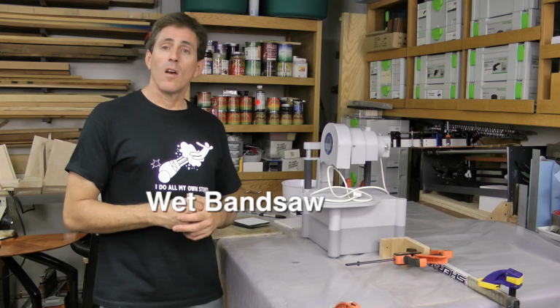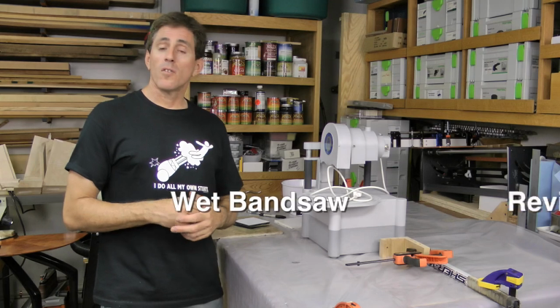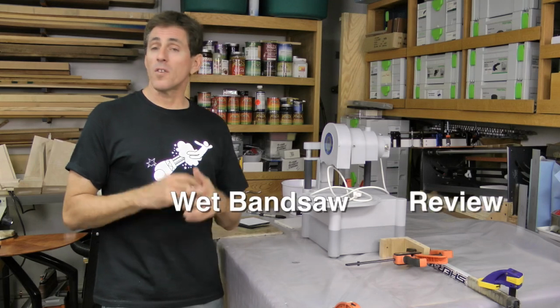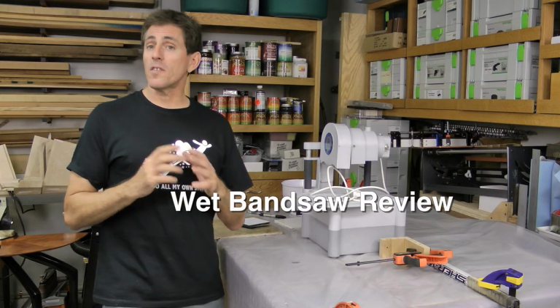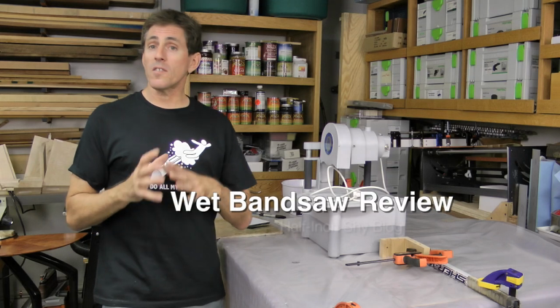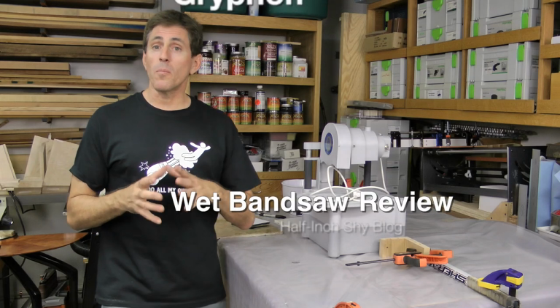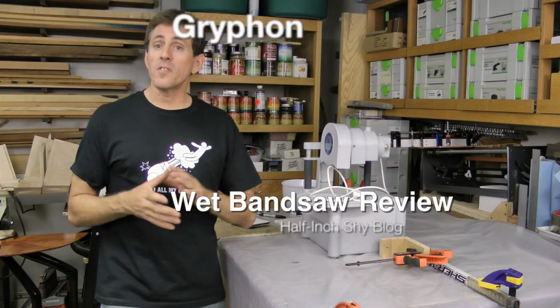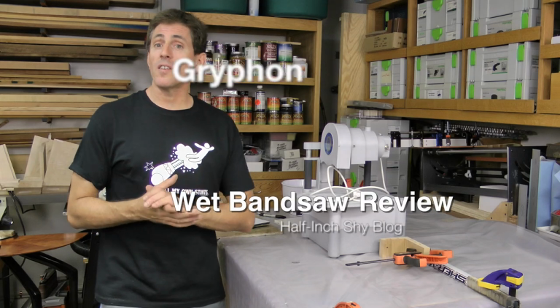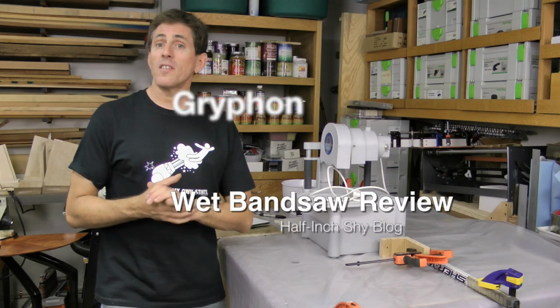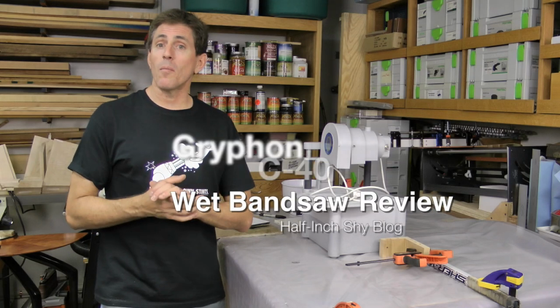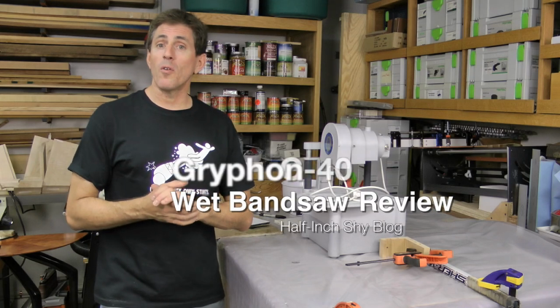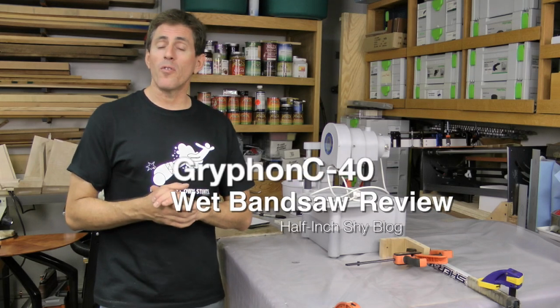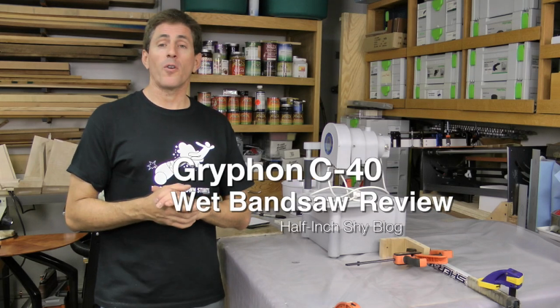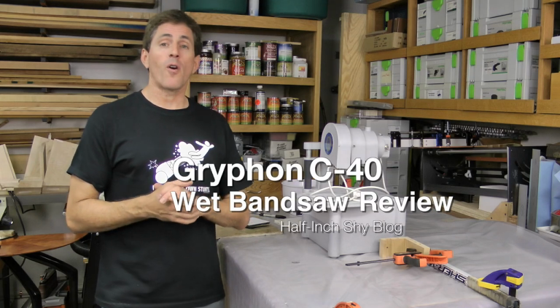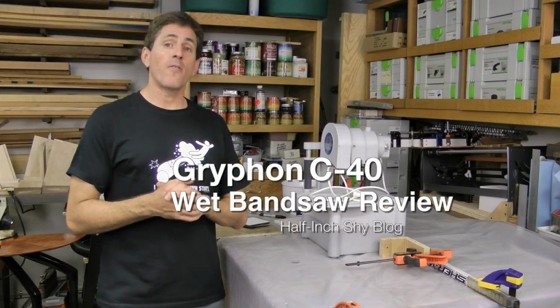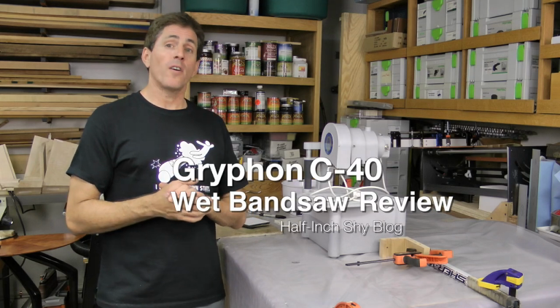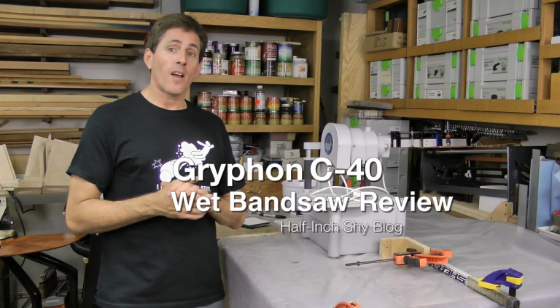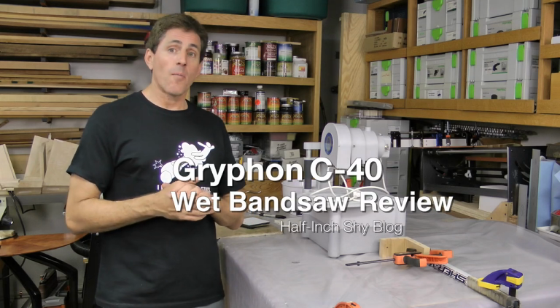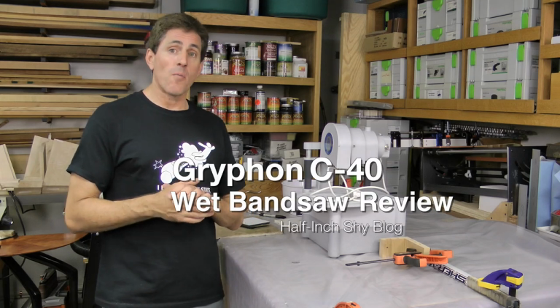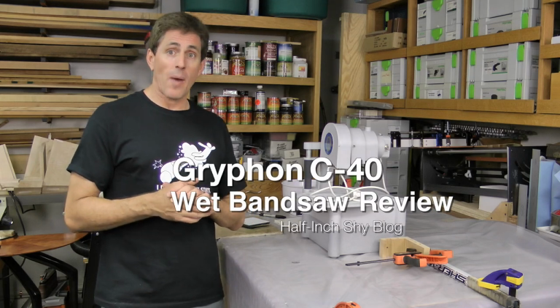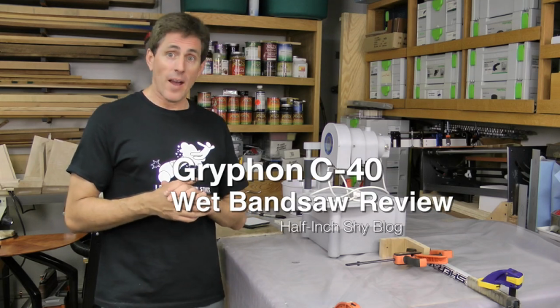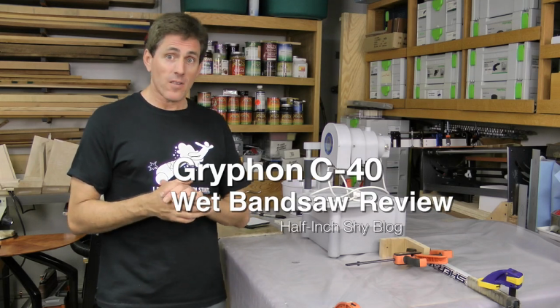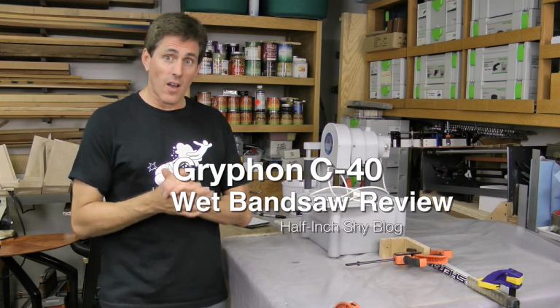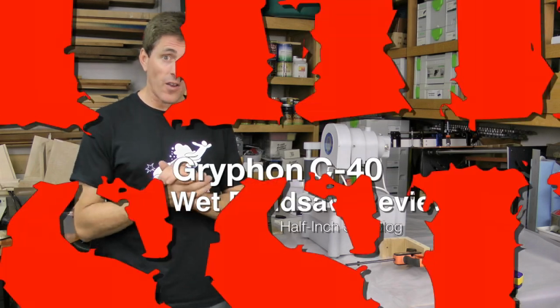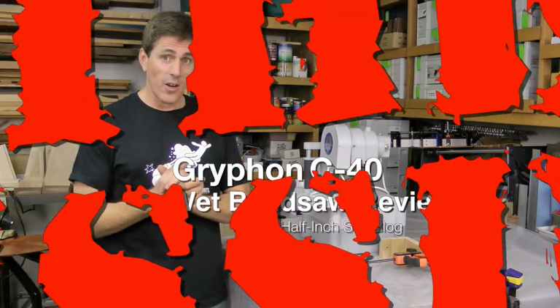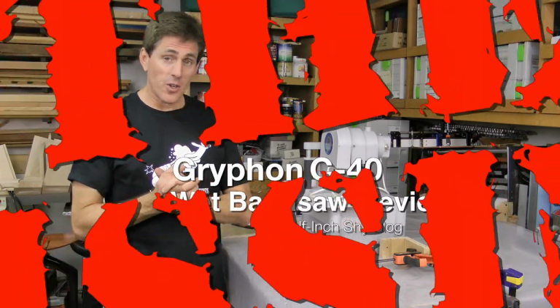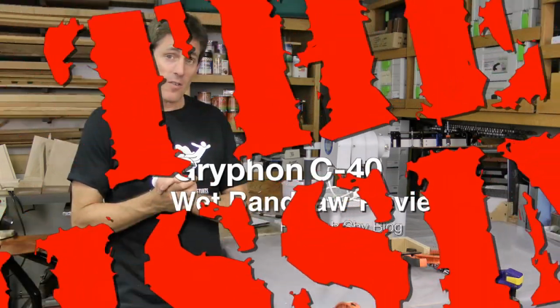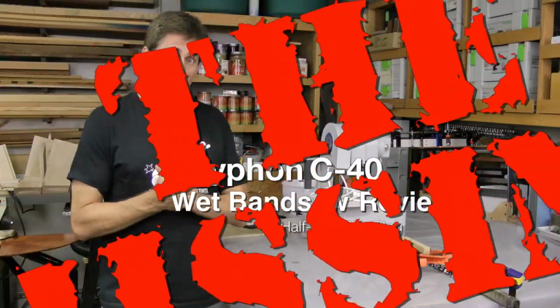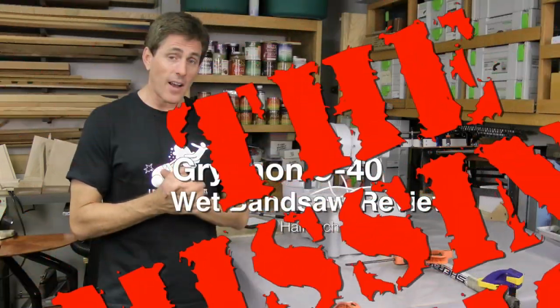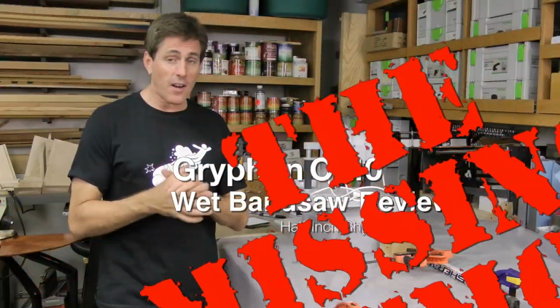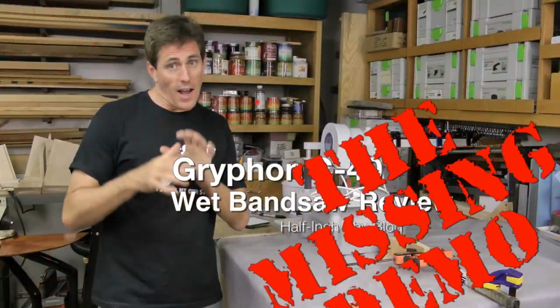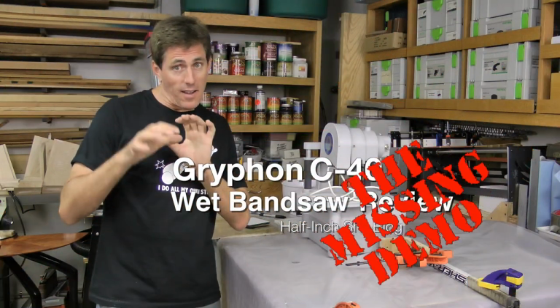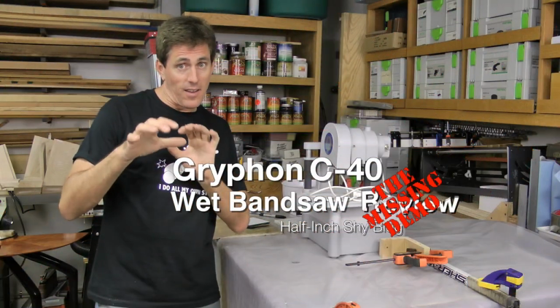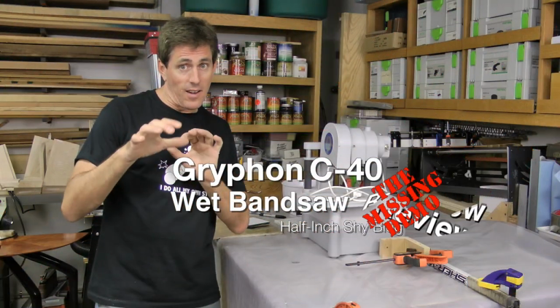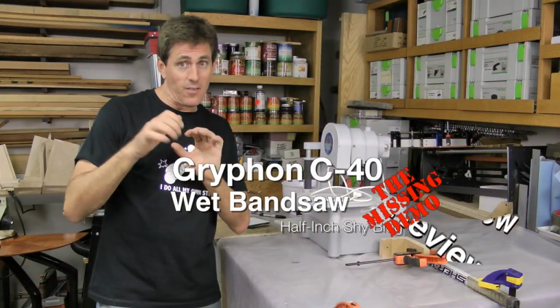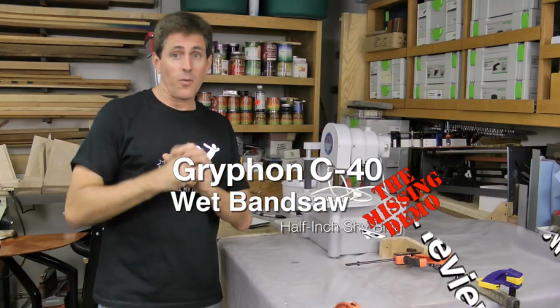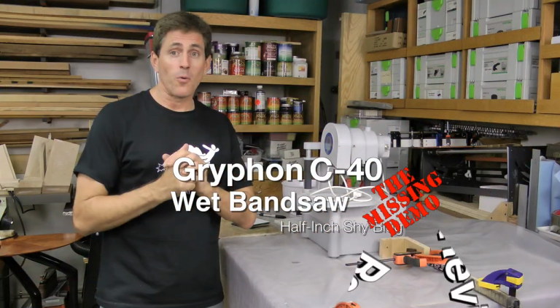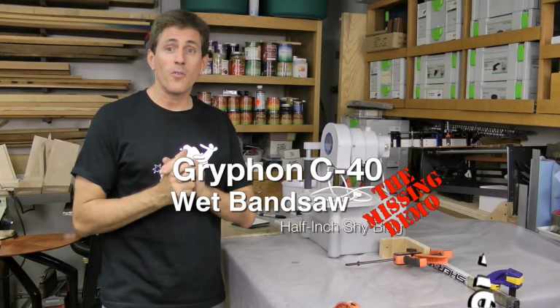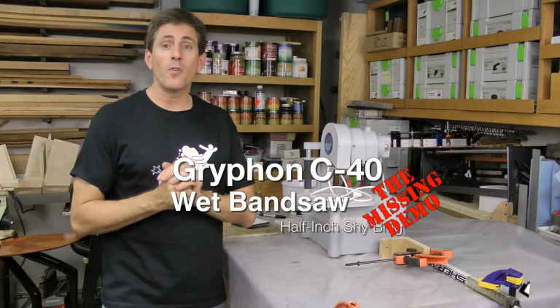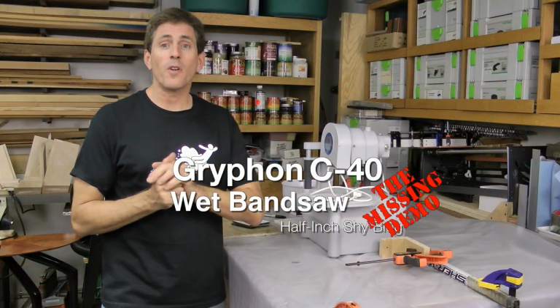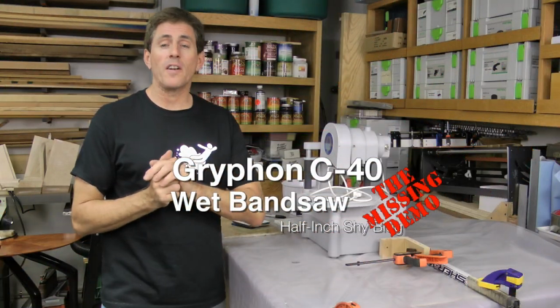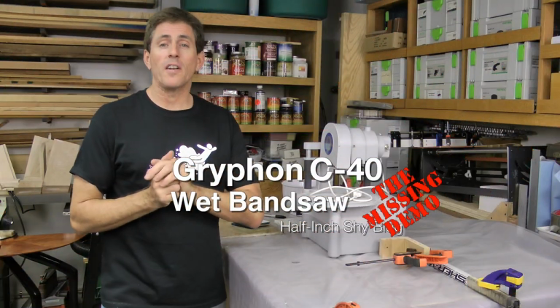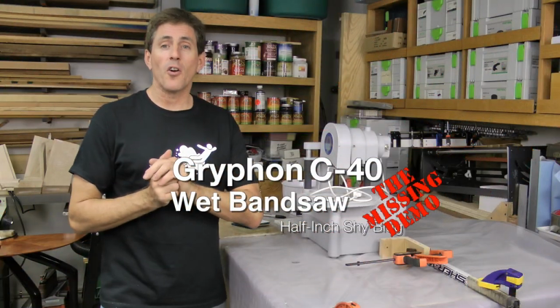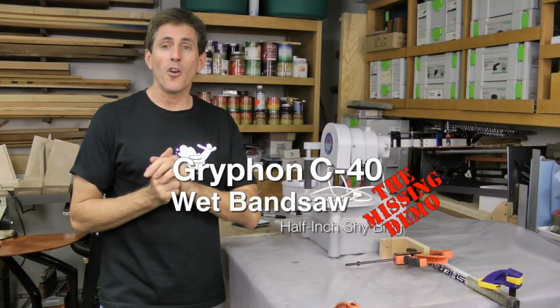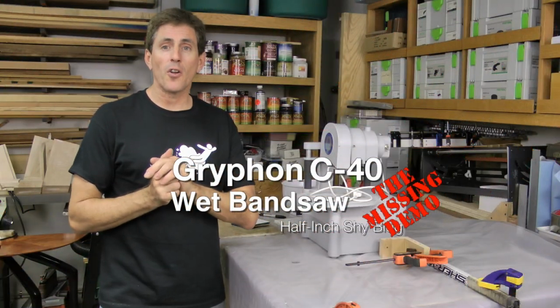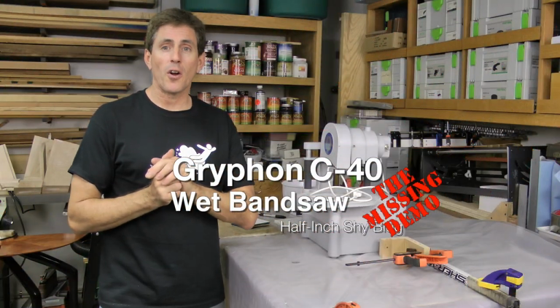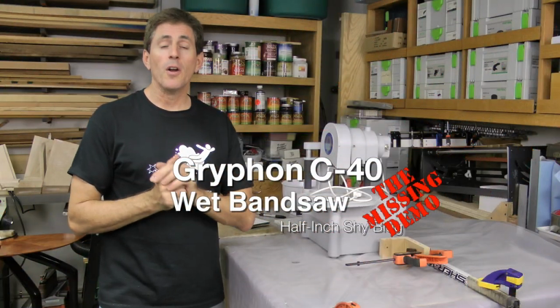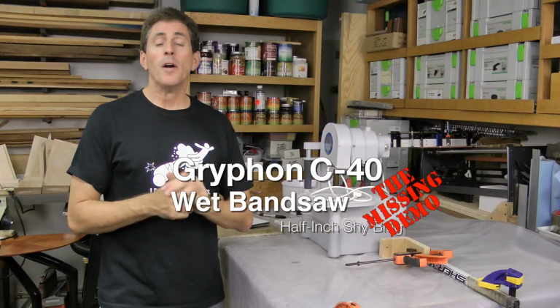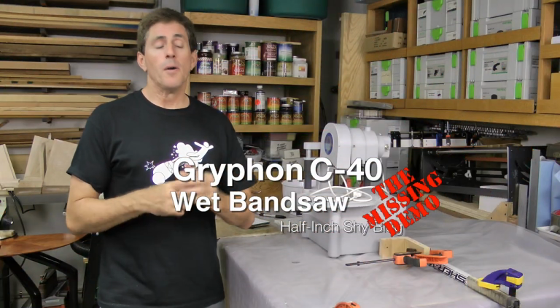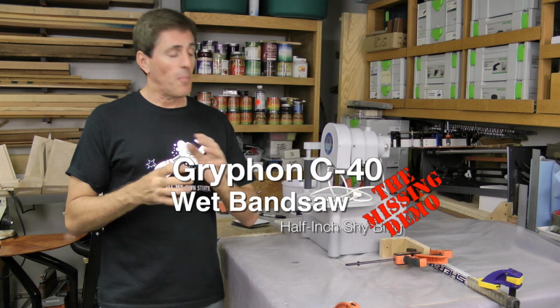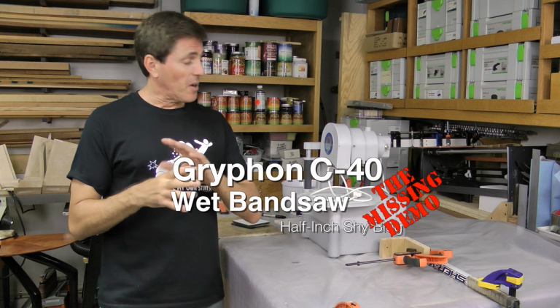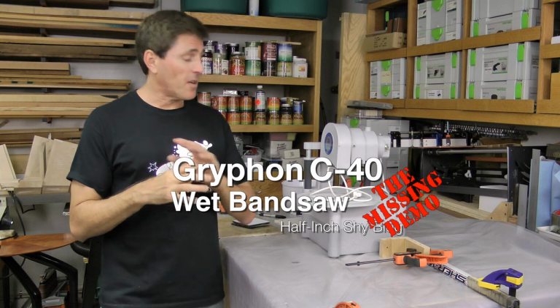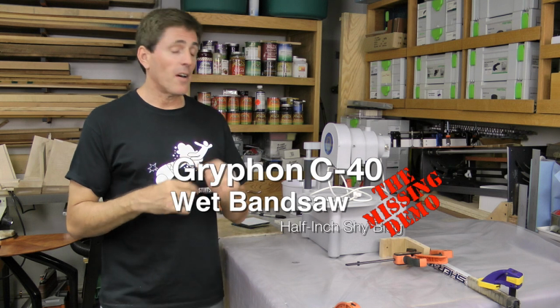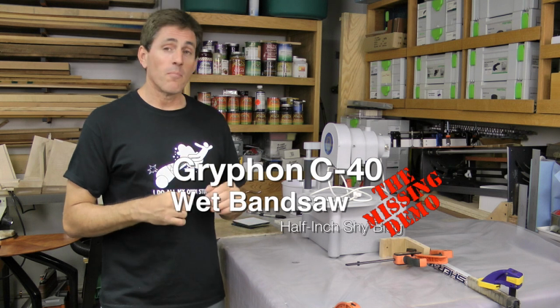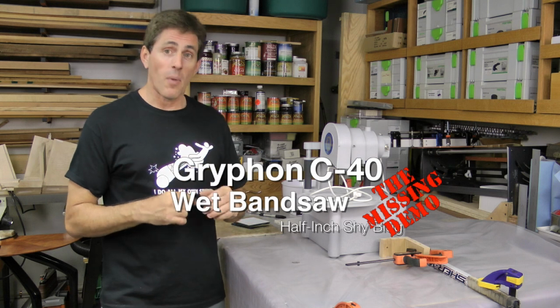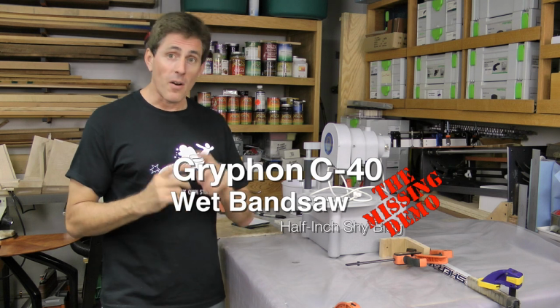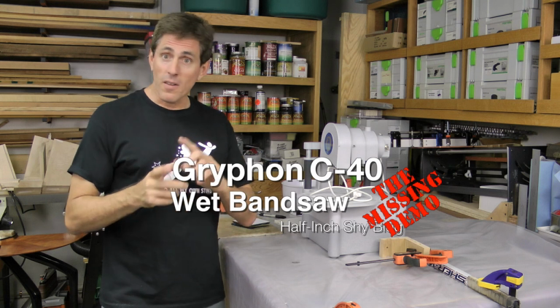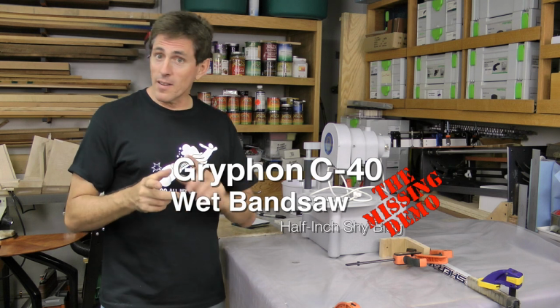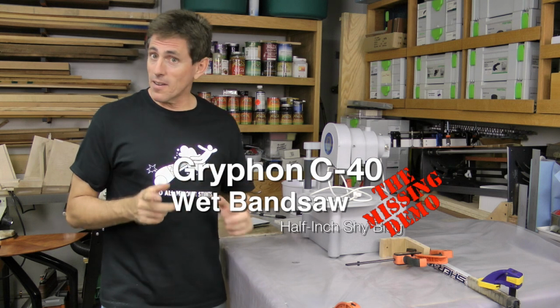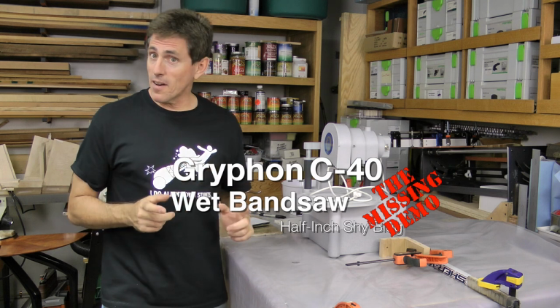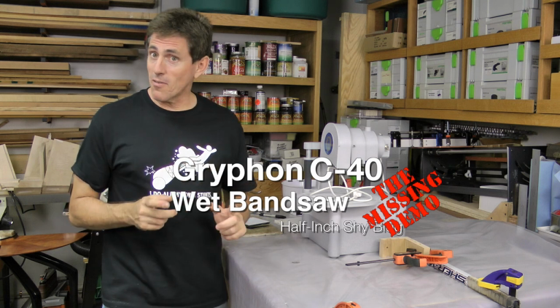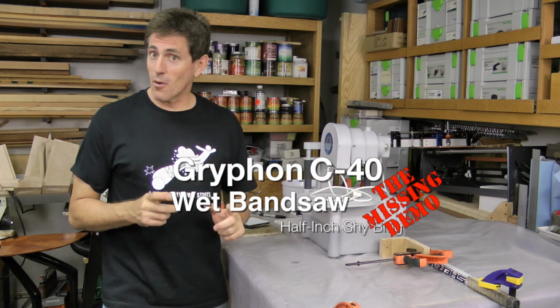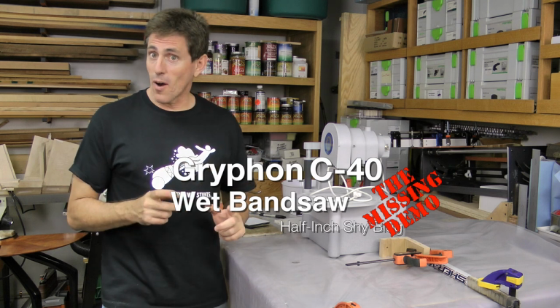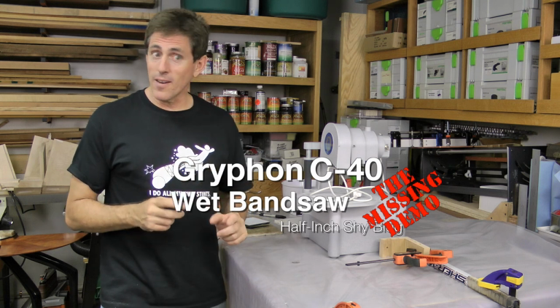So this is the missing demo for the Gryphon Diamond bandsaw that I should have added at the end of the review that I did earlier. But better late than never, right?